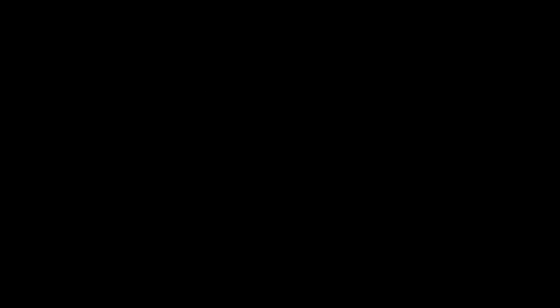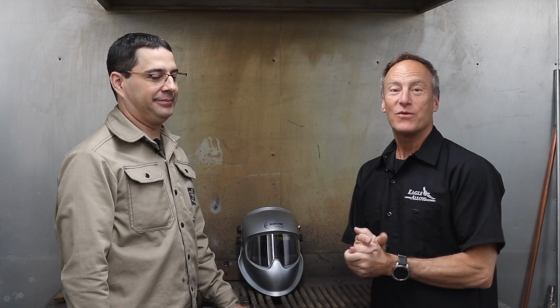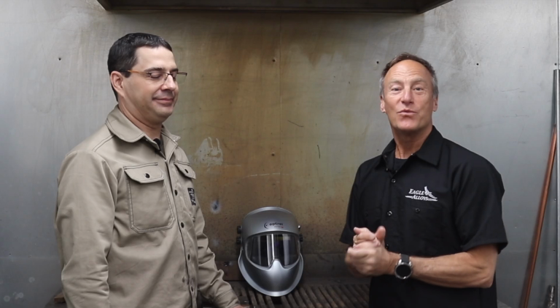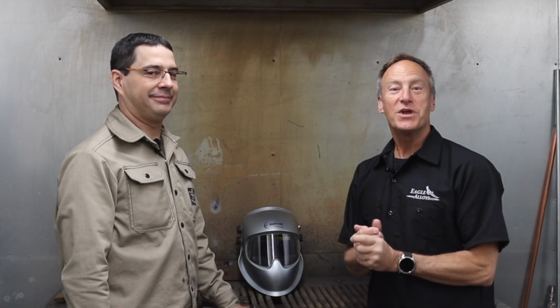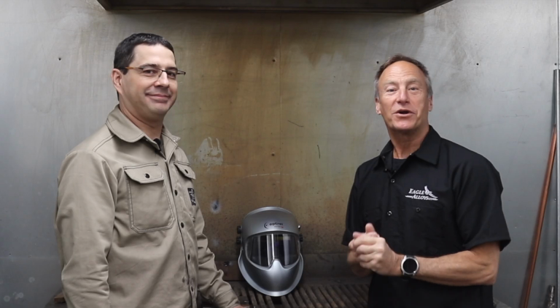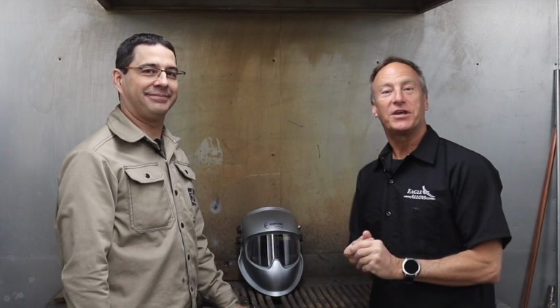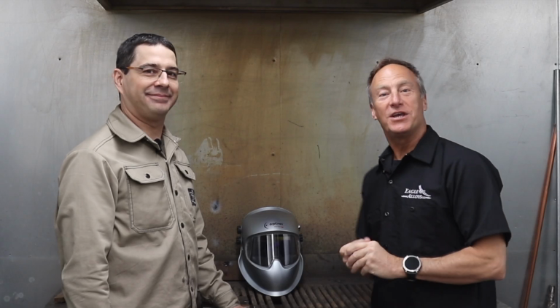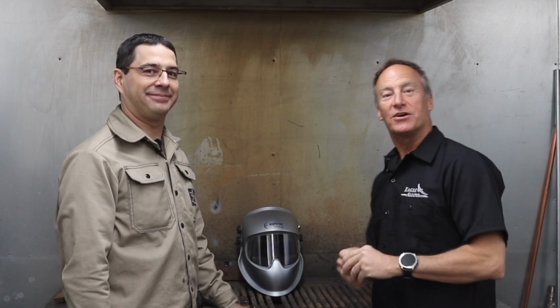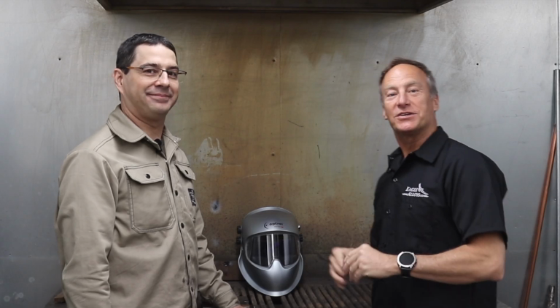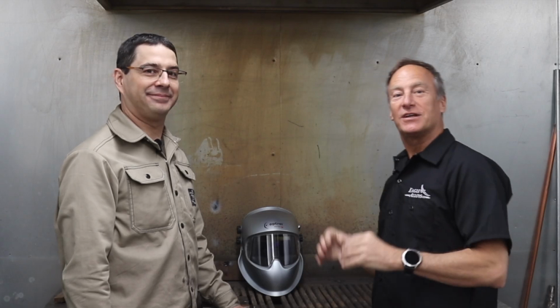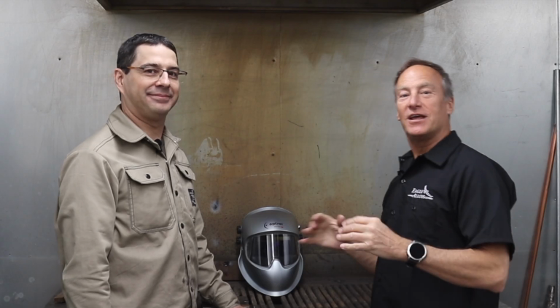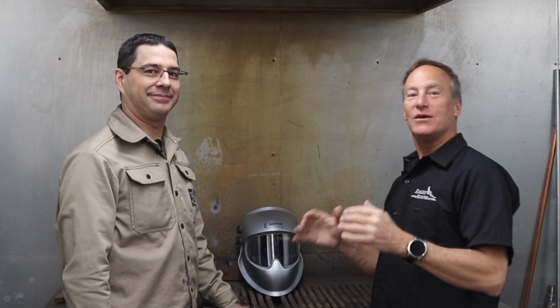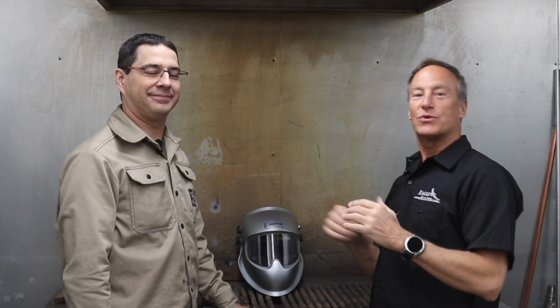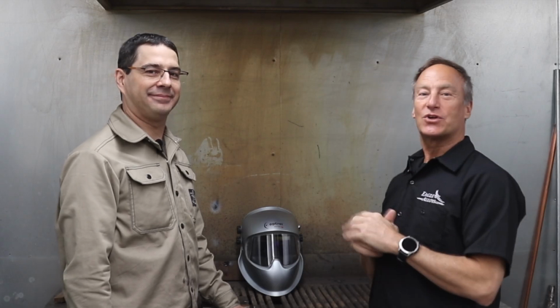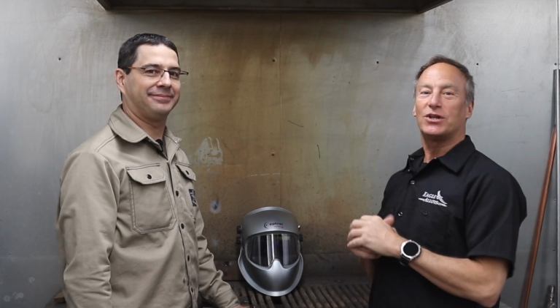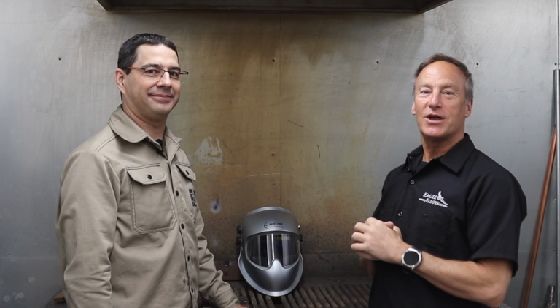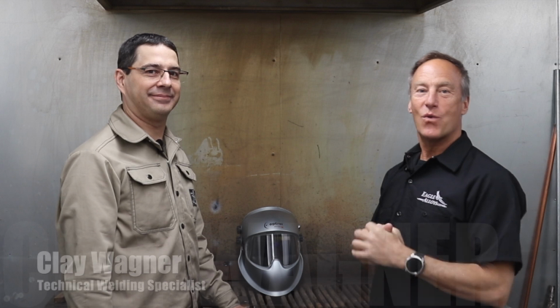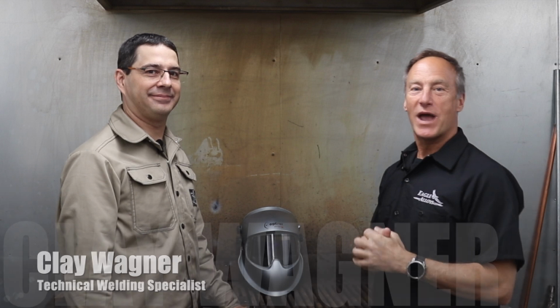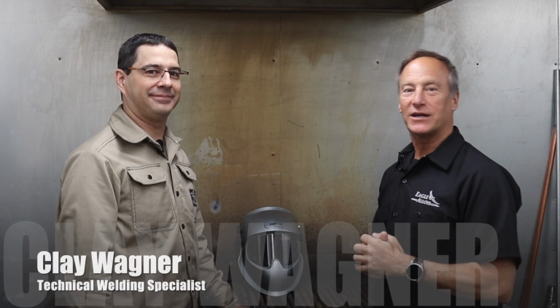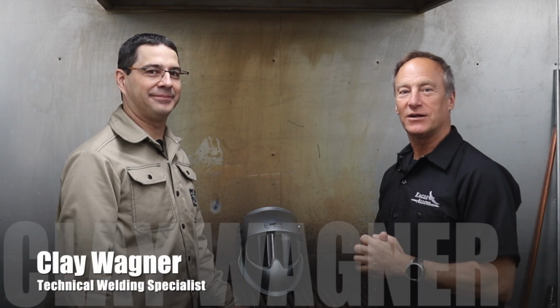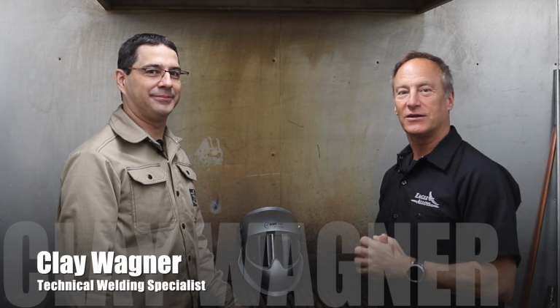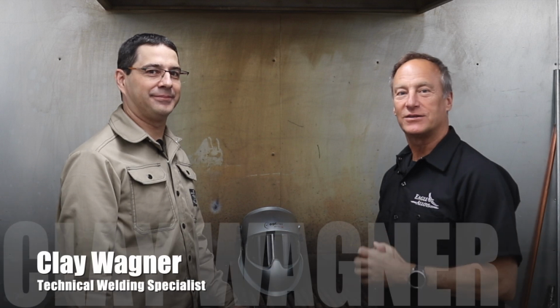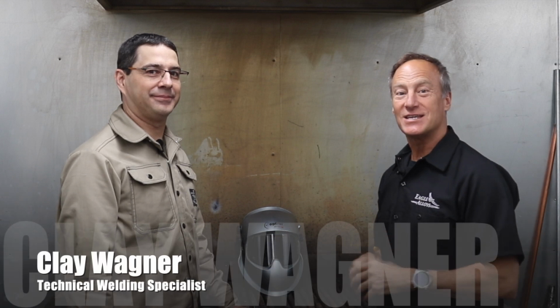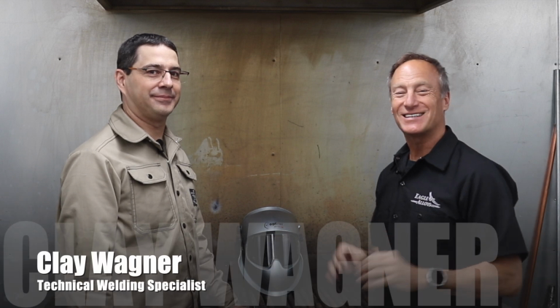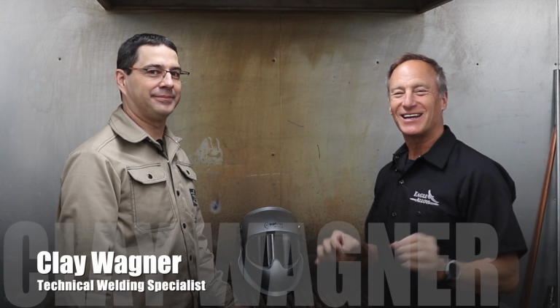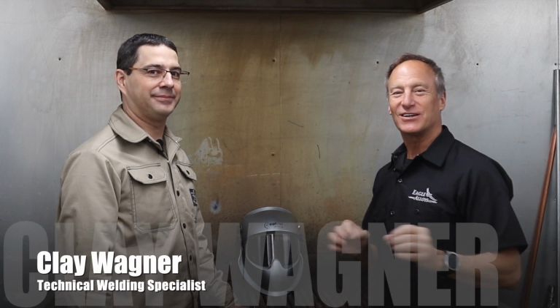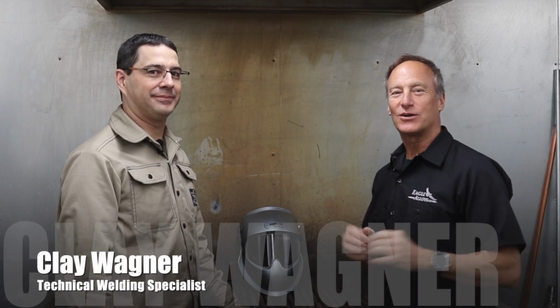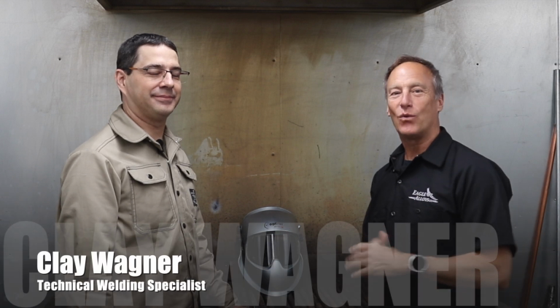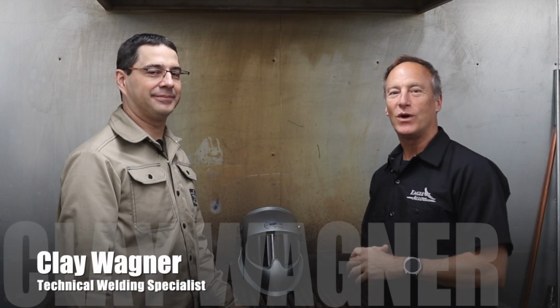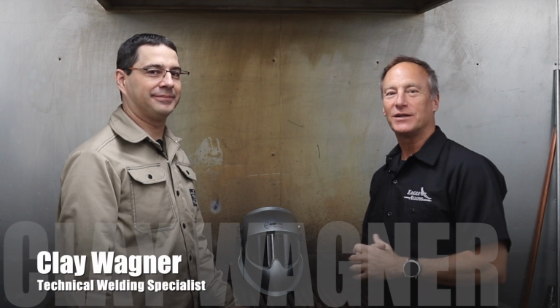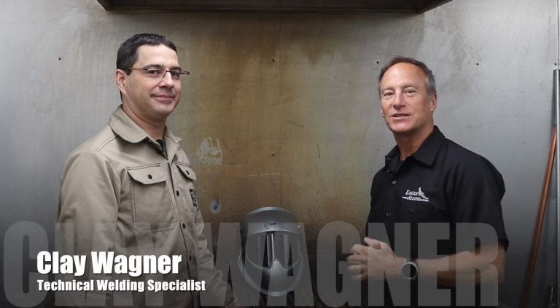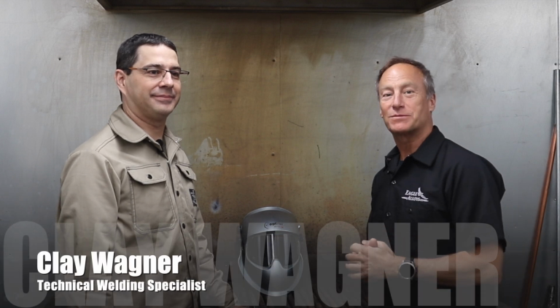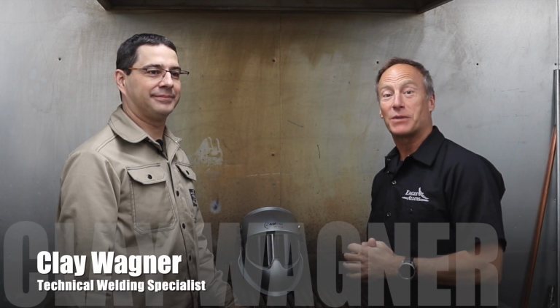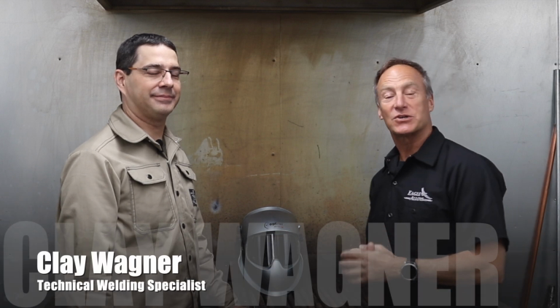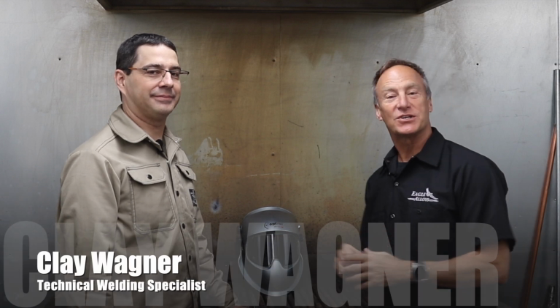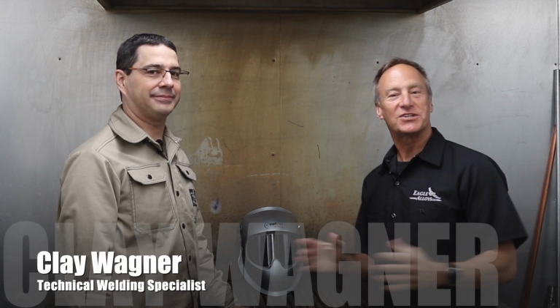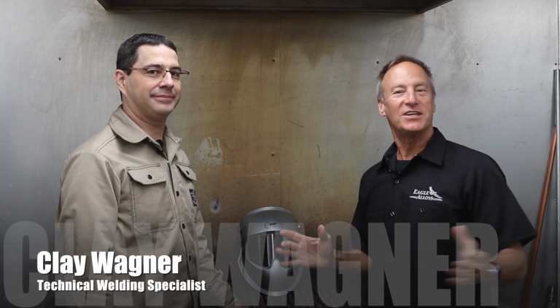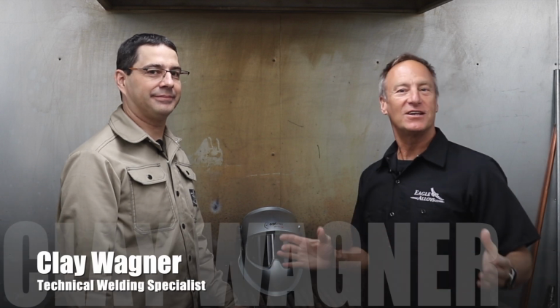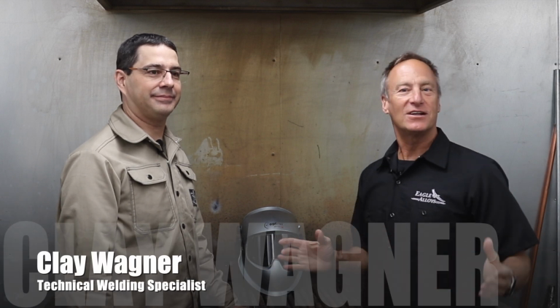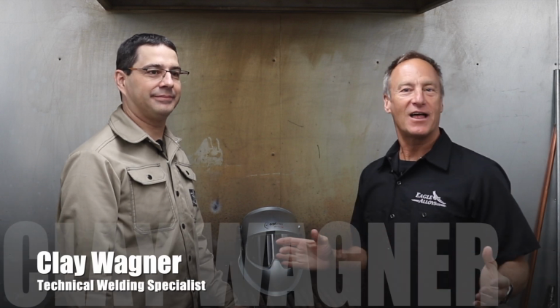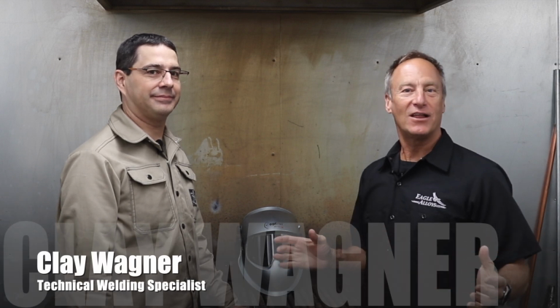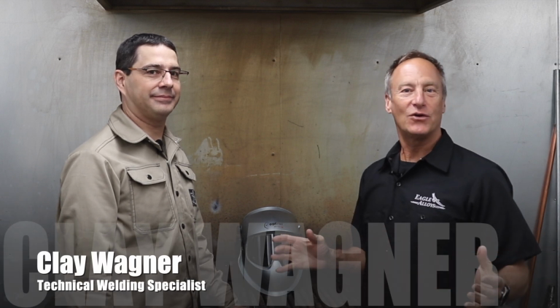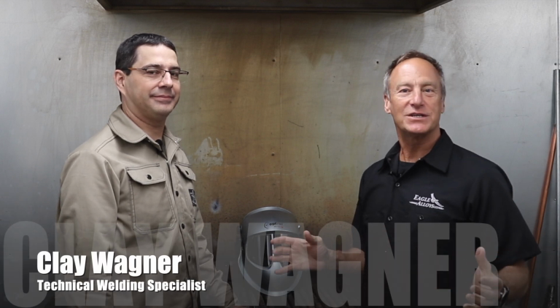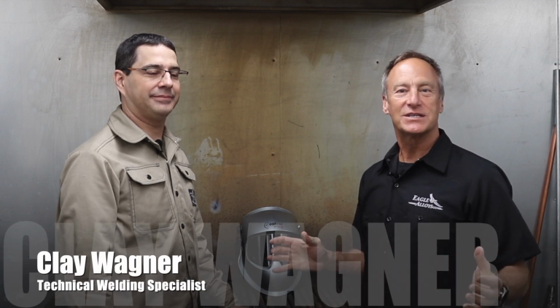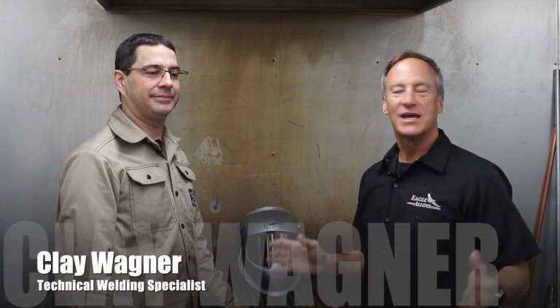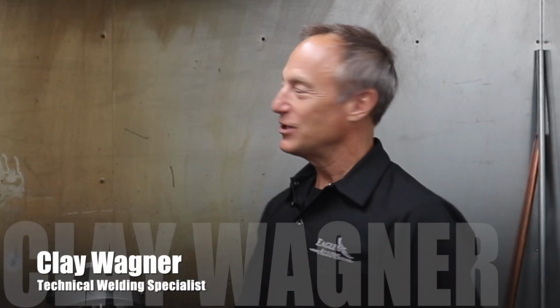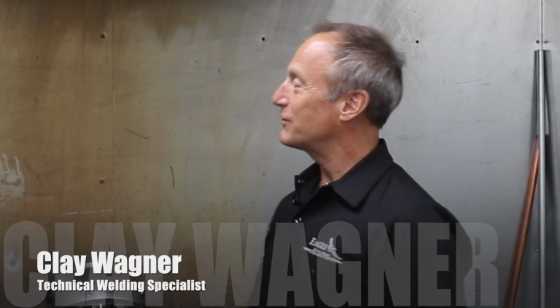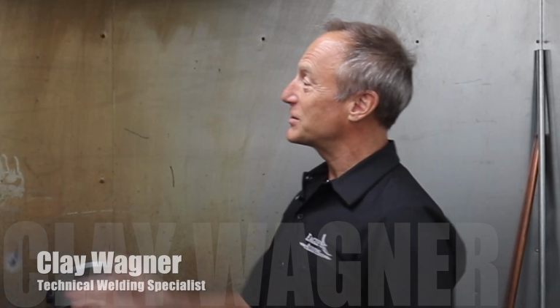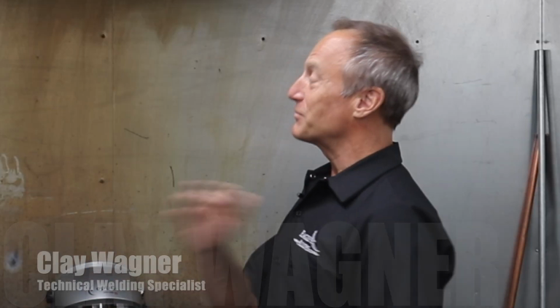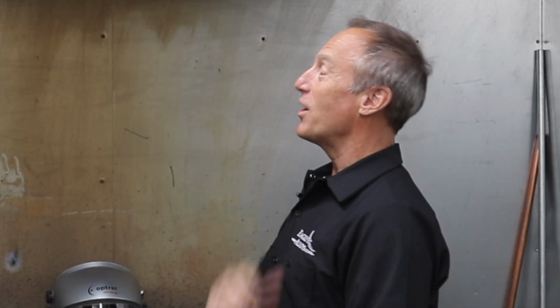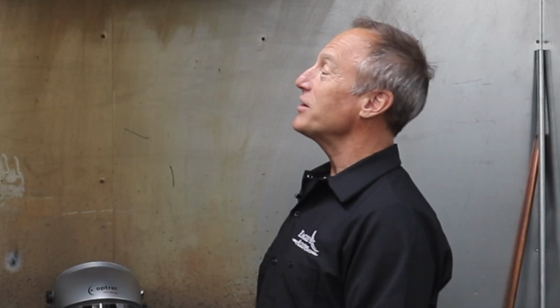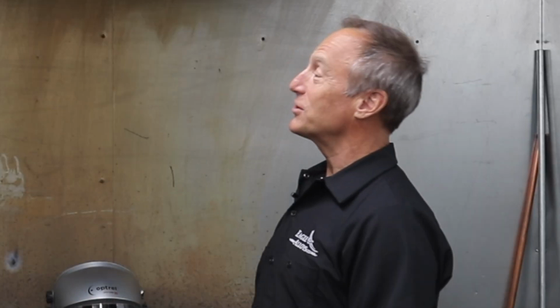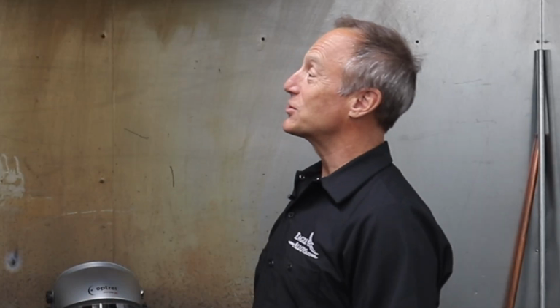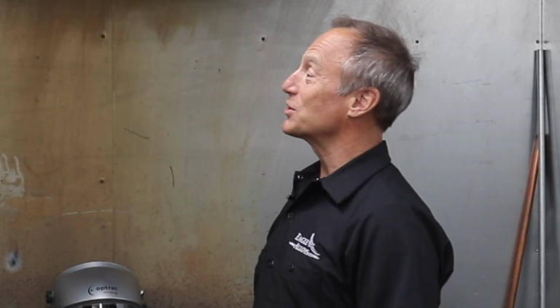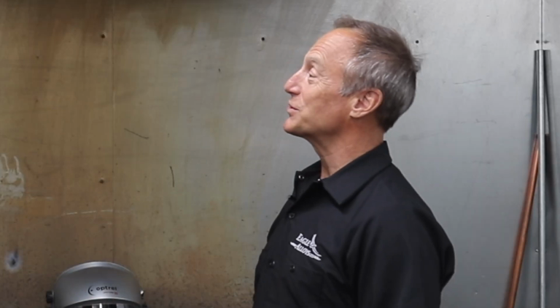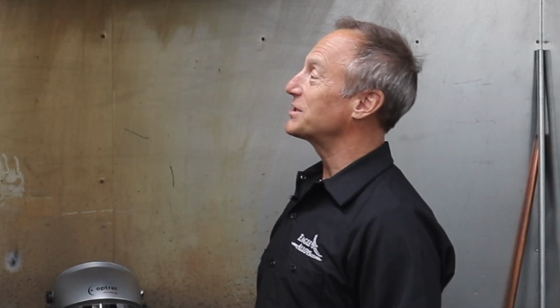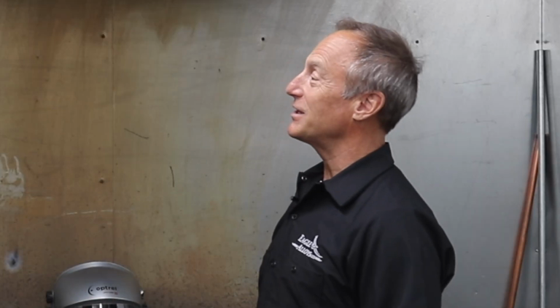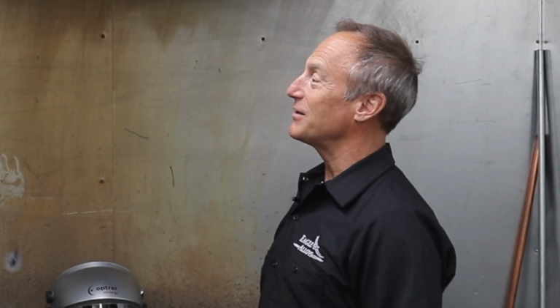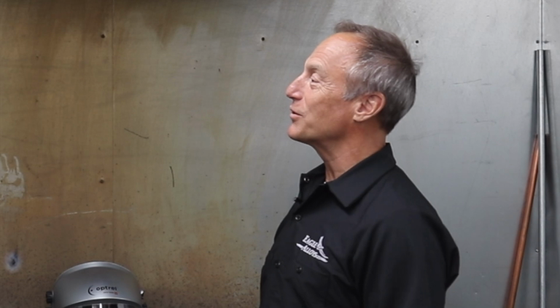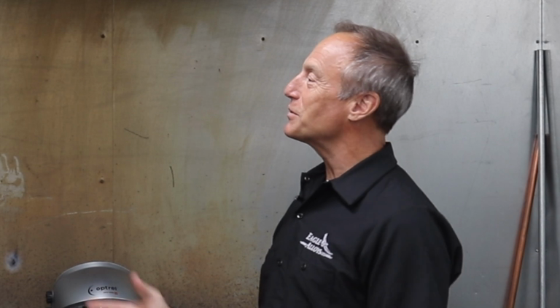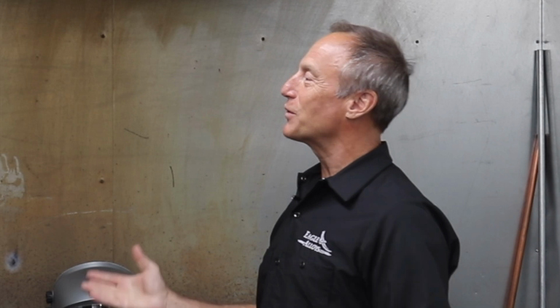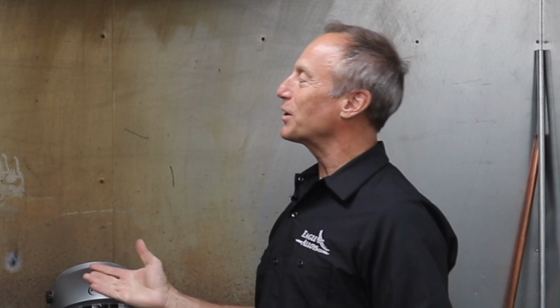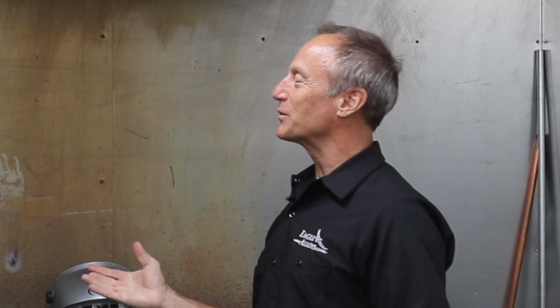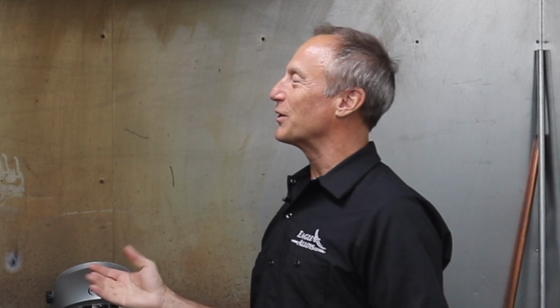We are here today with Clay Wagner, the technical welding specialist at Eagle Alloys. You've got some rod you're going to show us today — what are we working with?